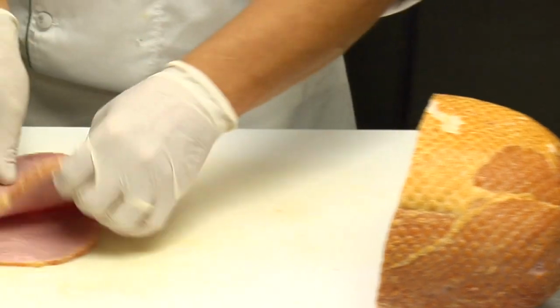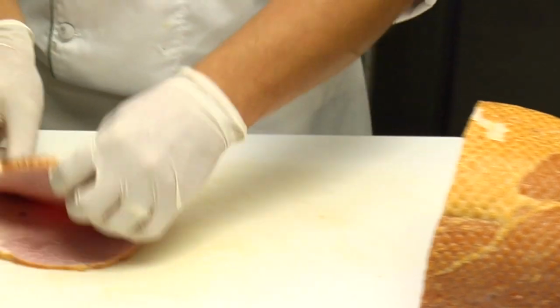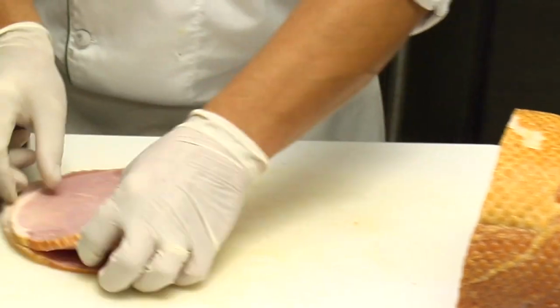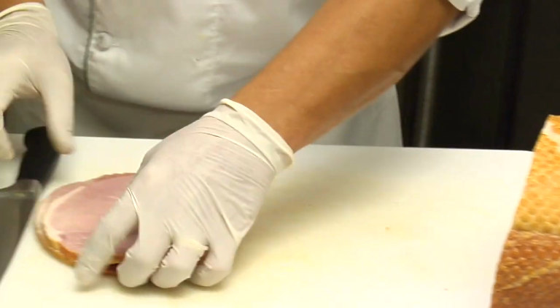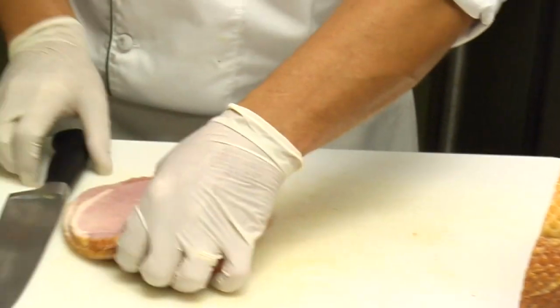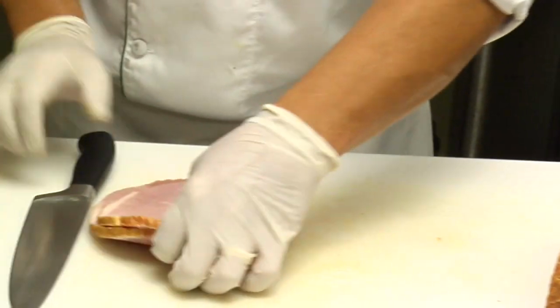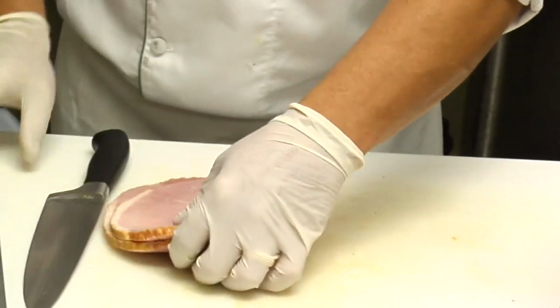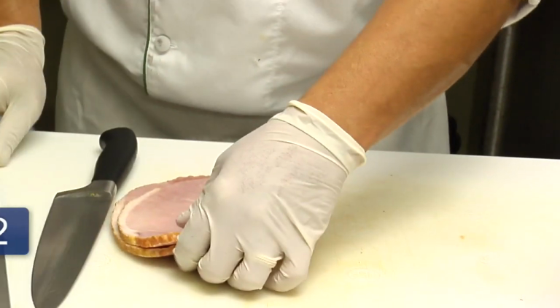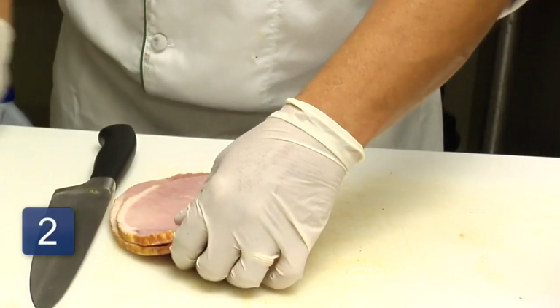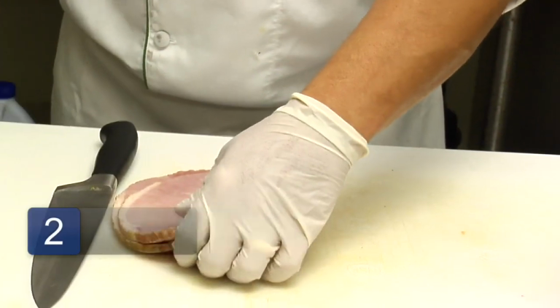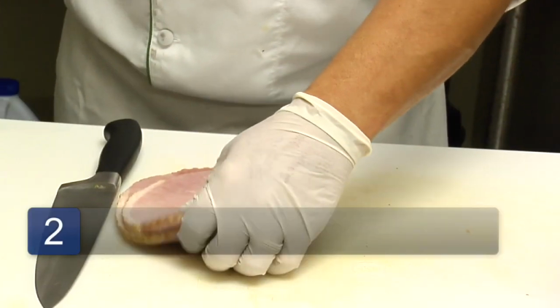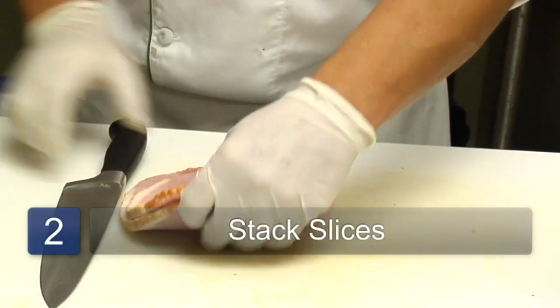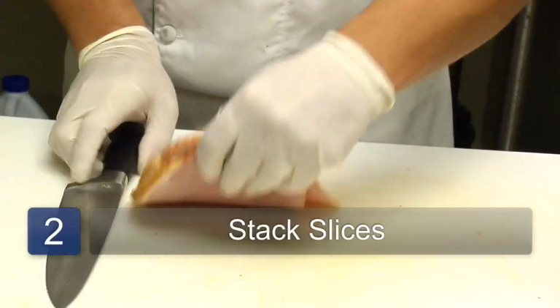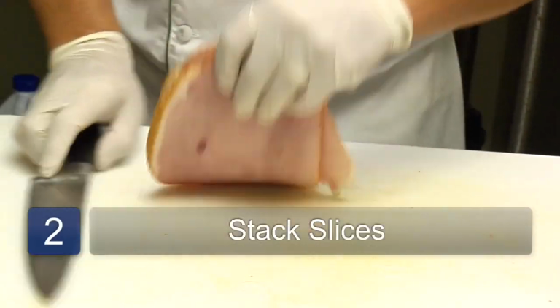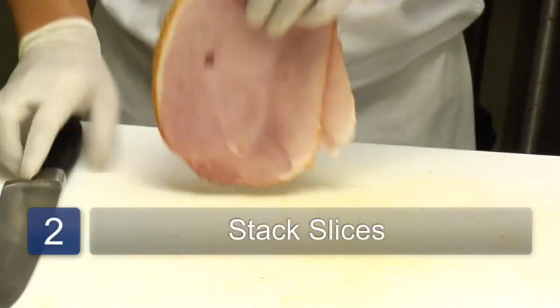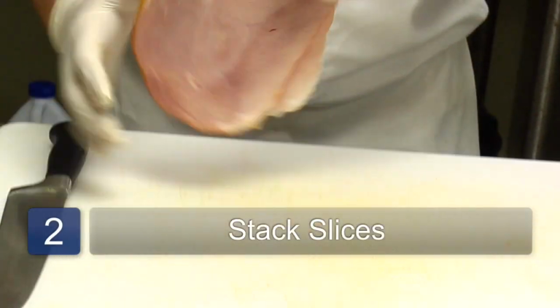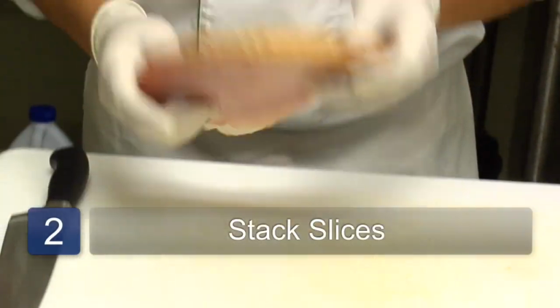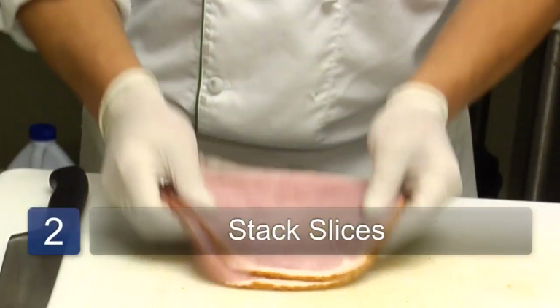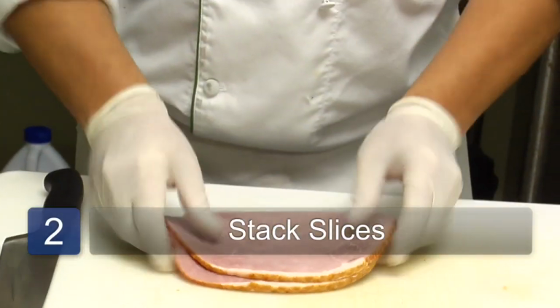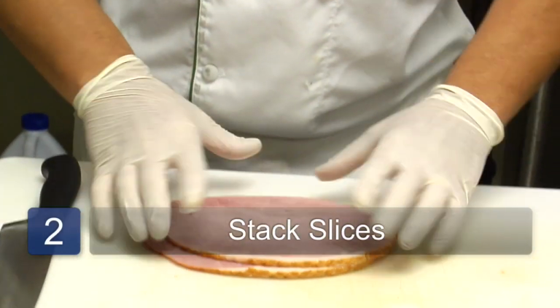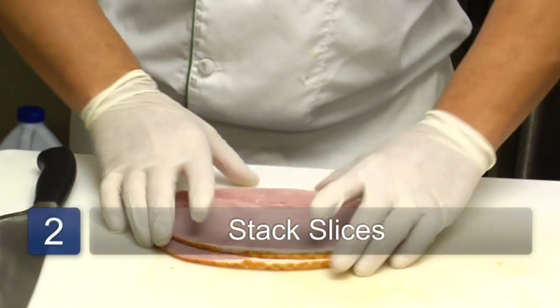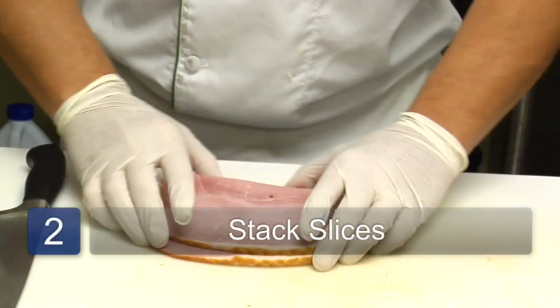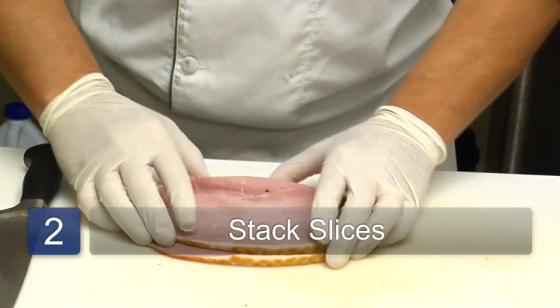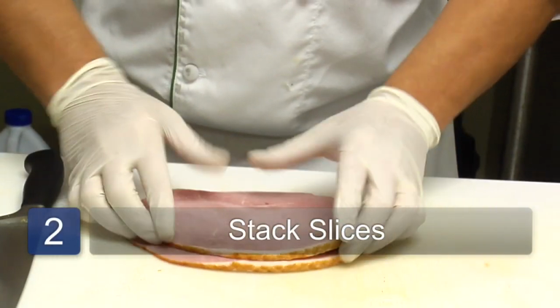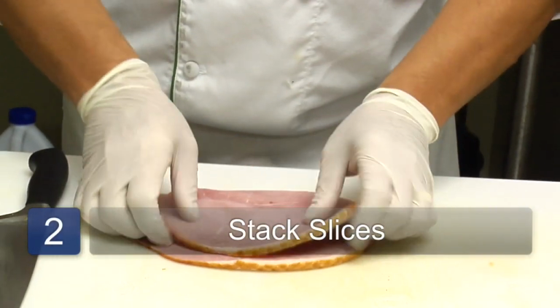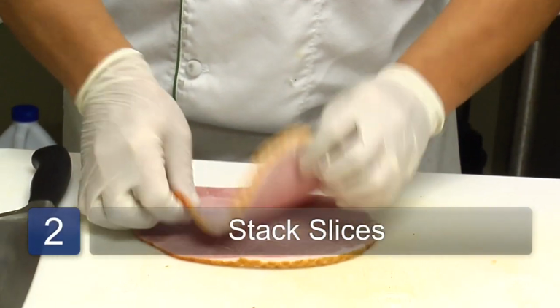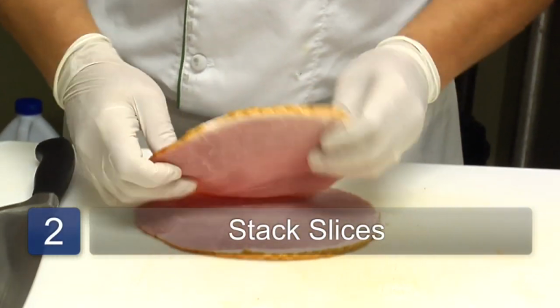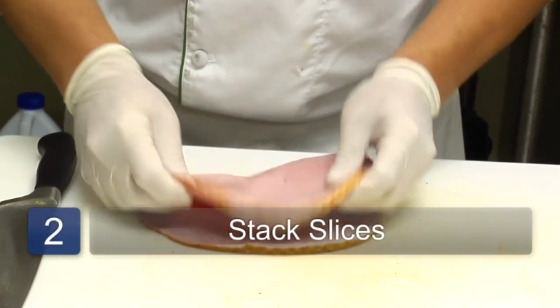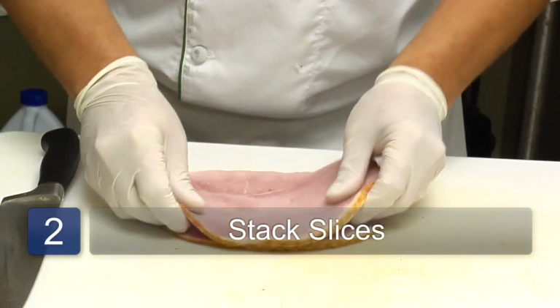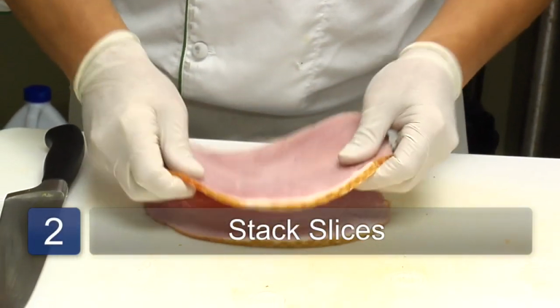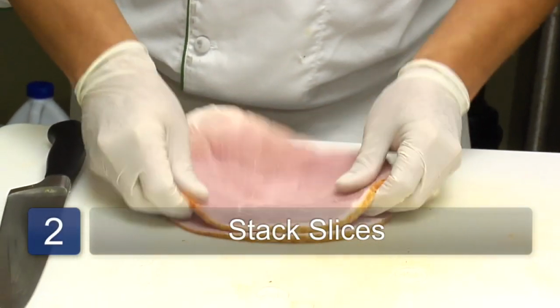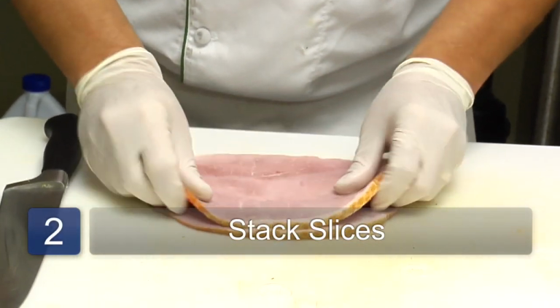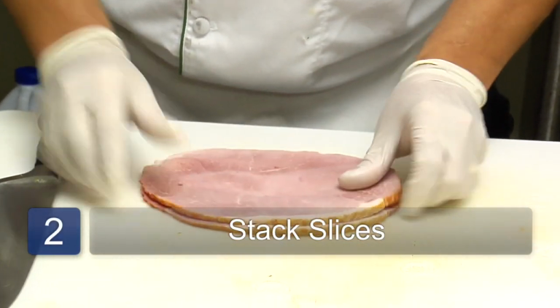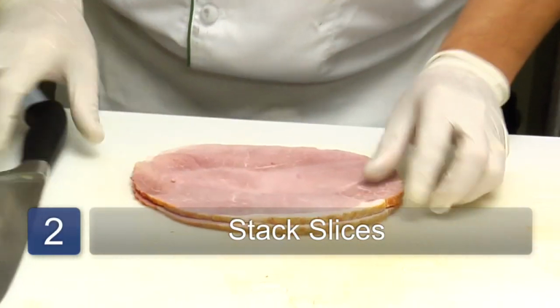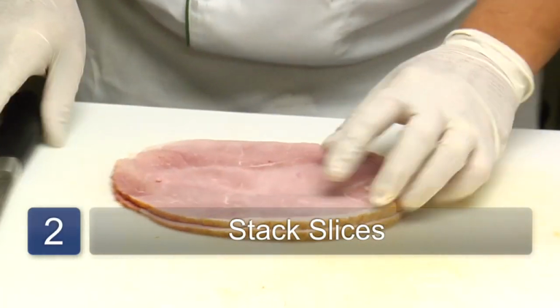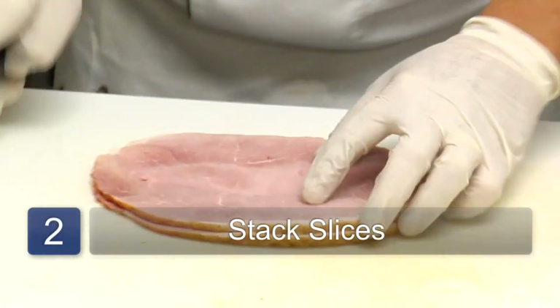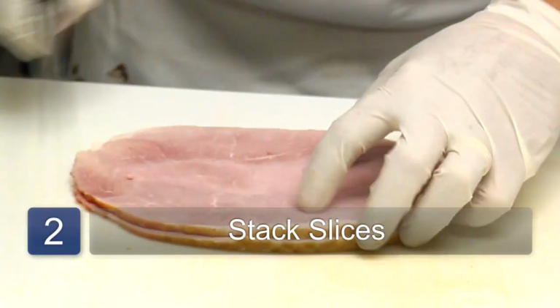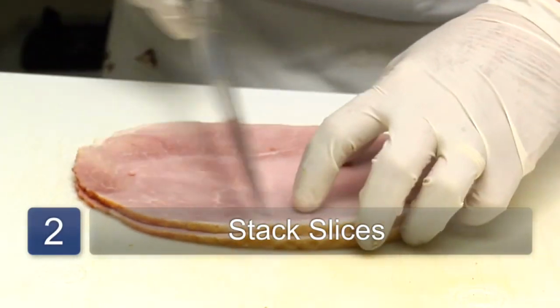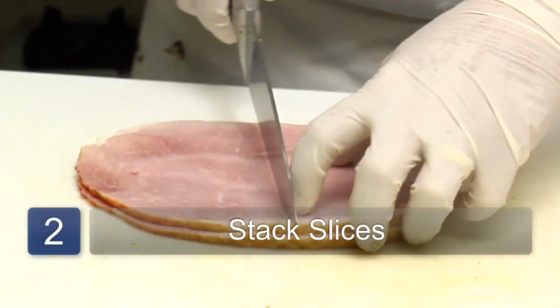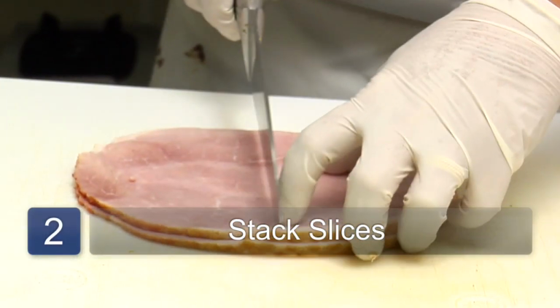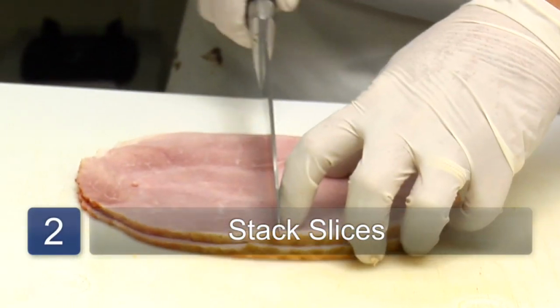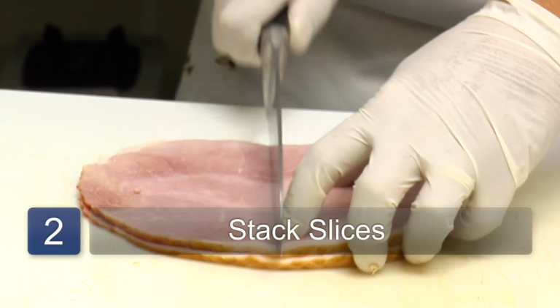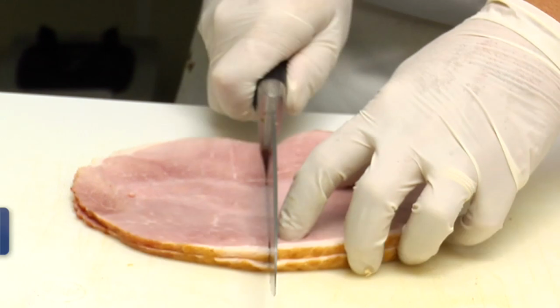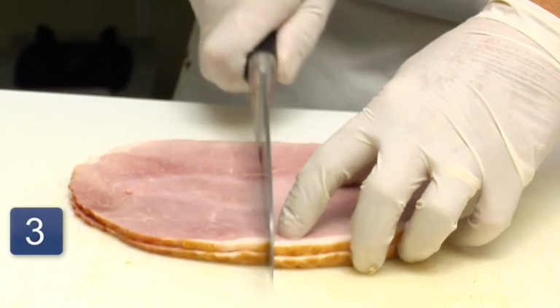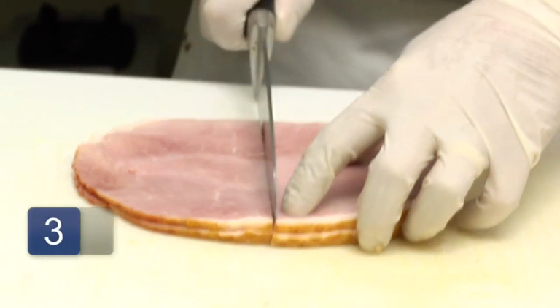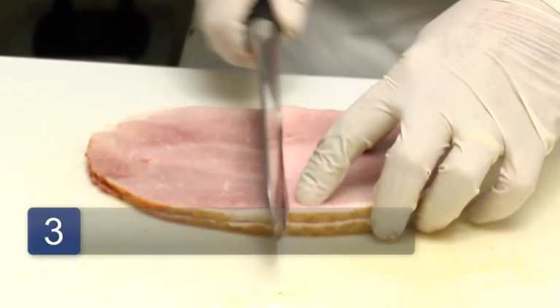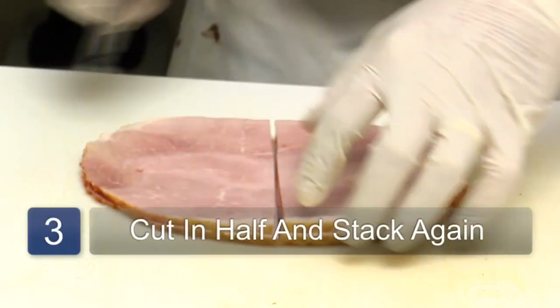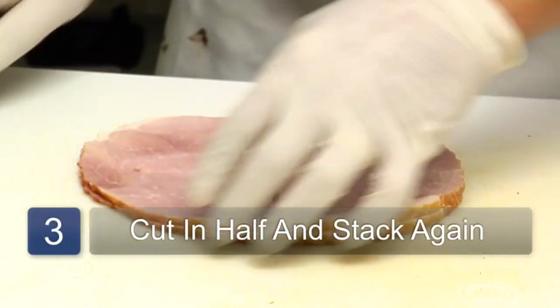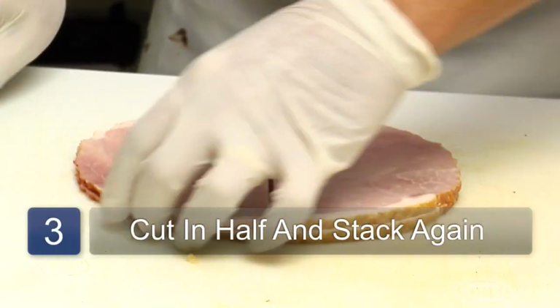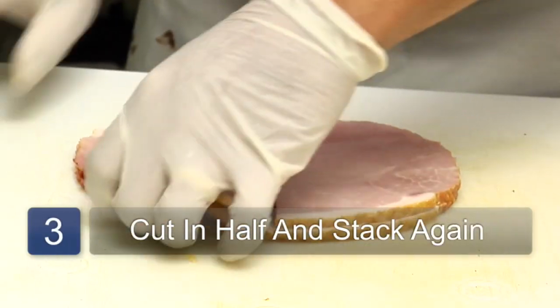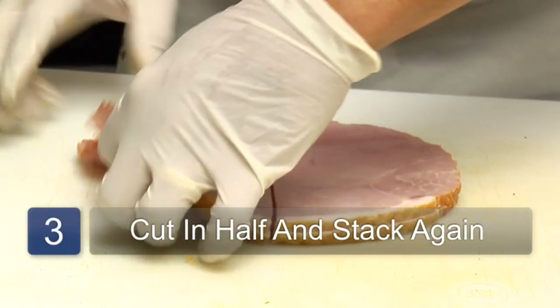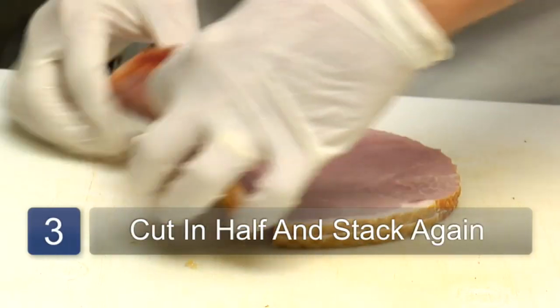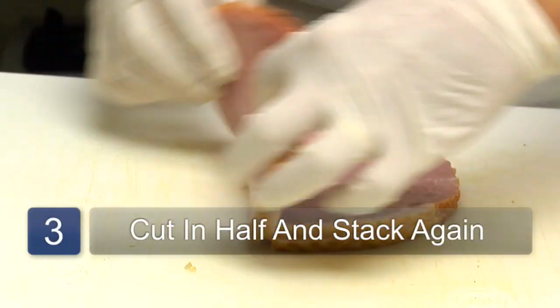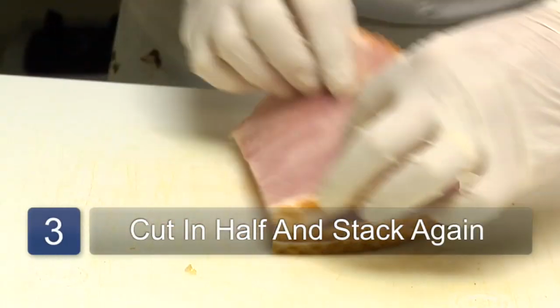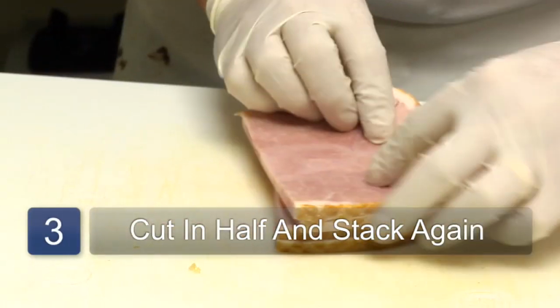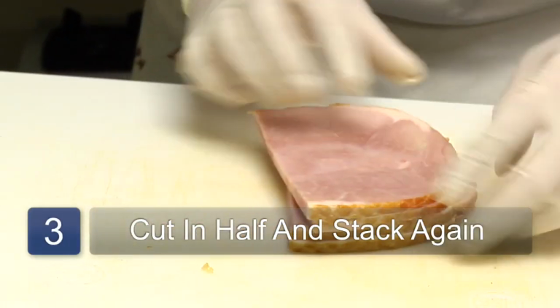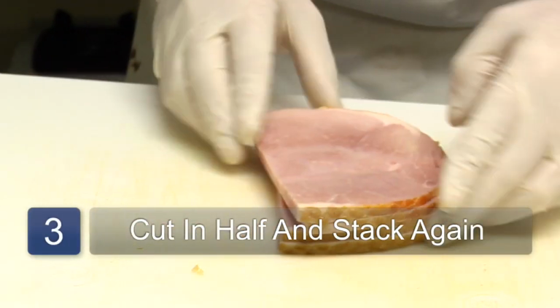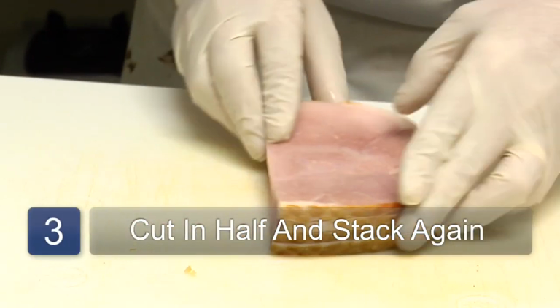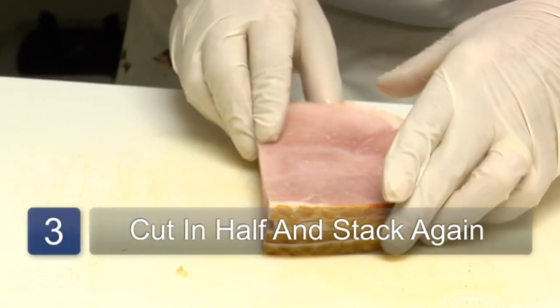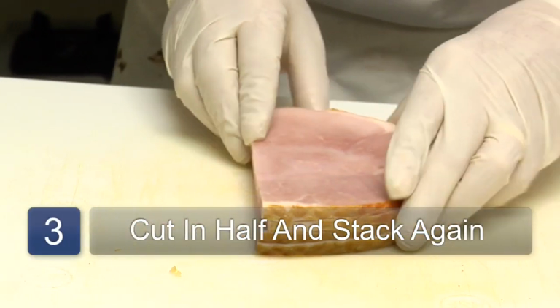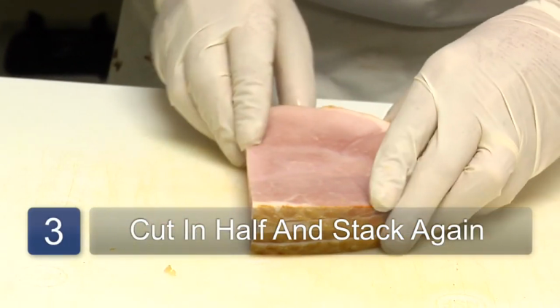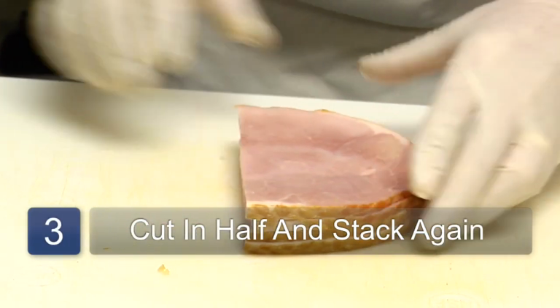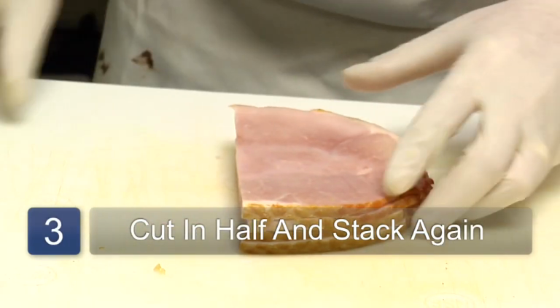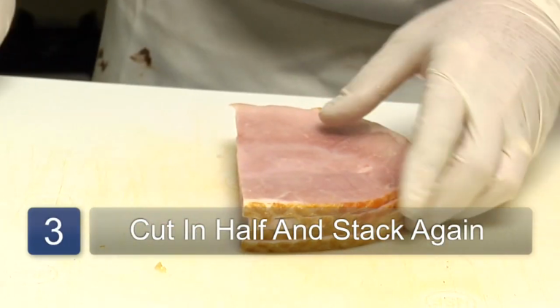We stack them, cut in half, stack again.